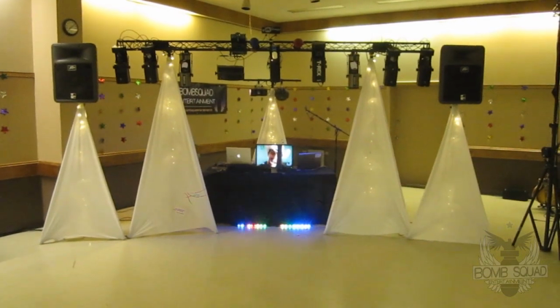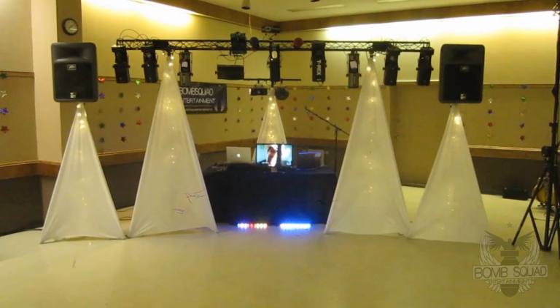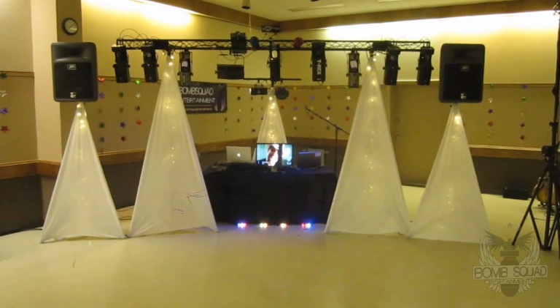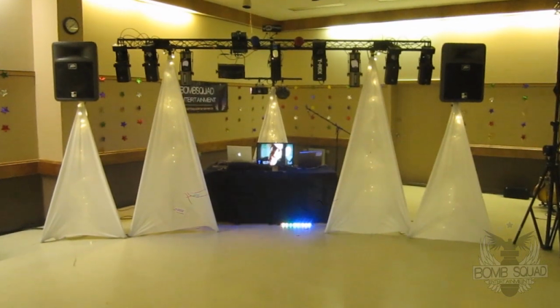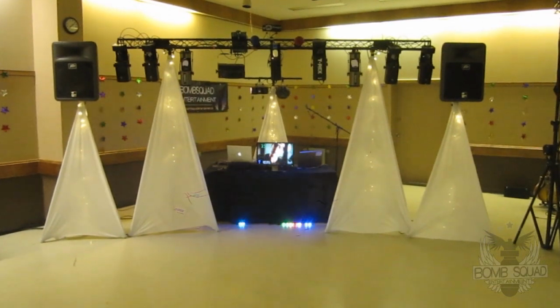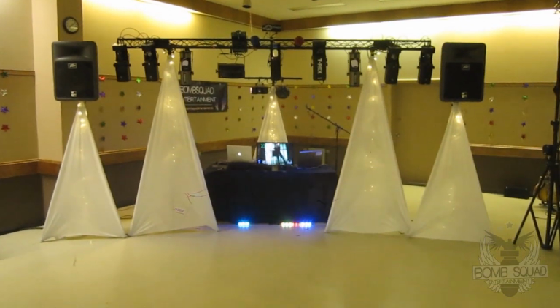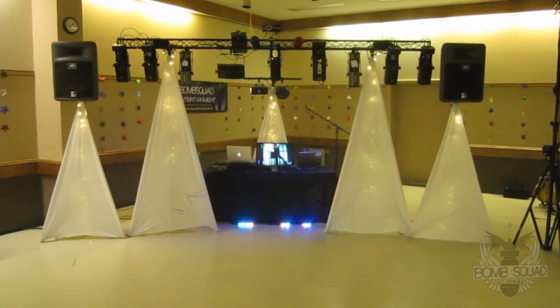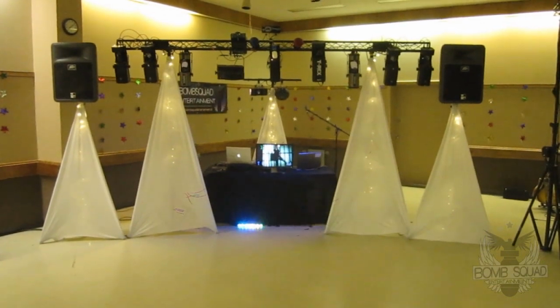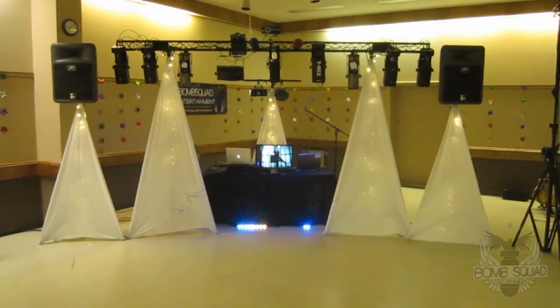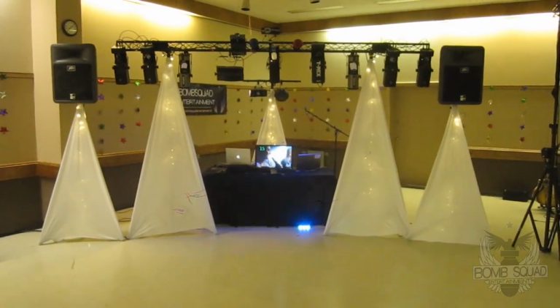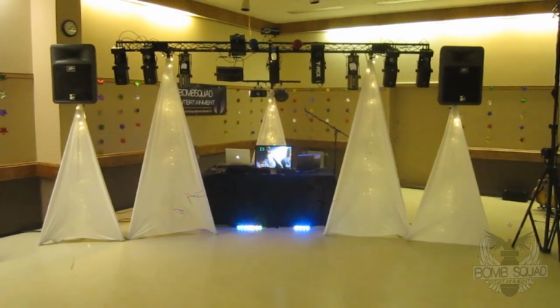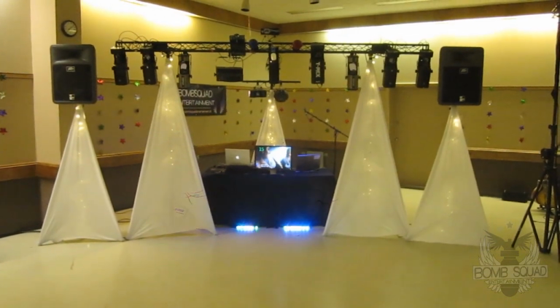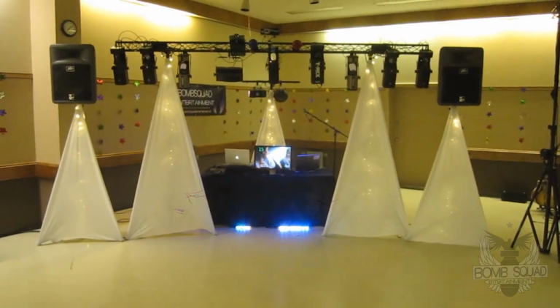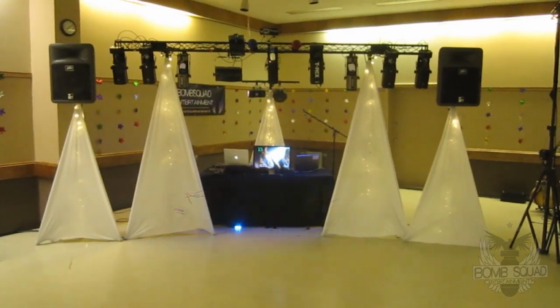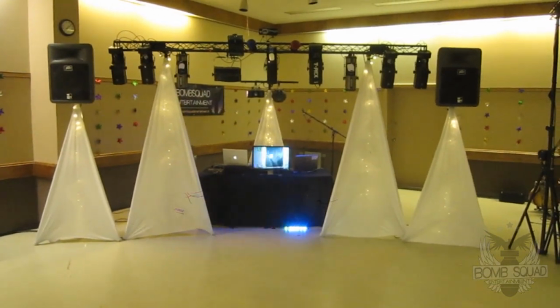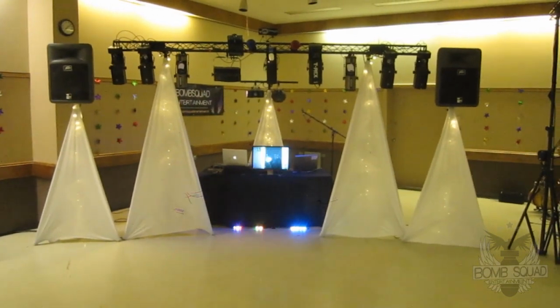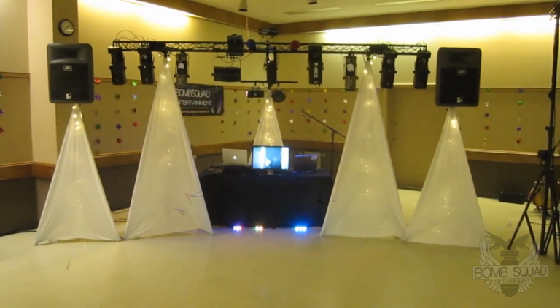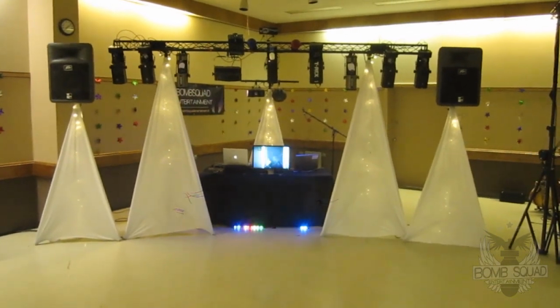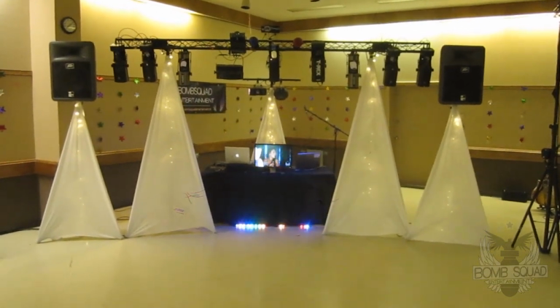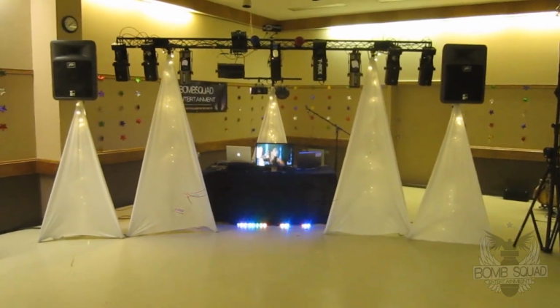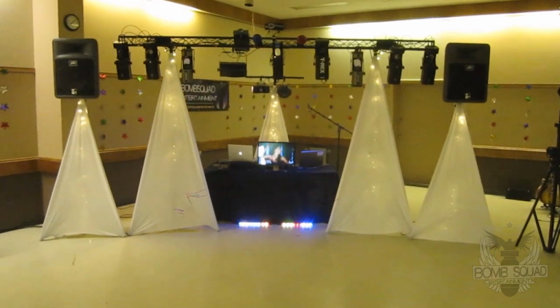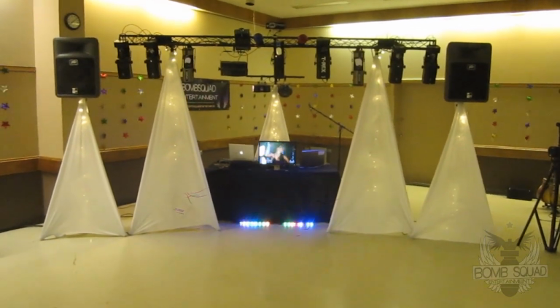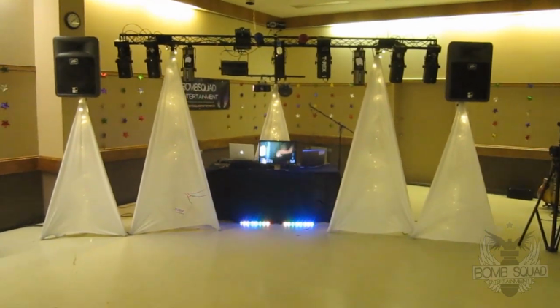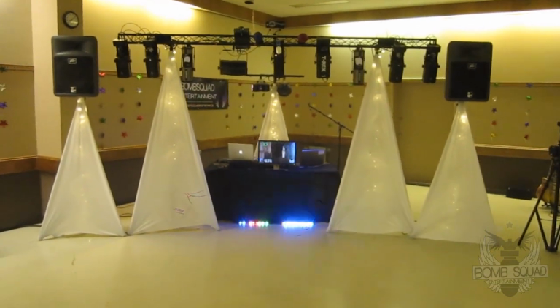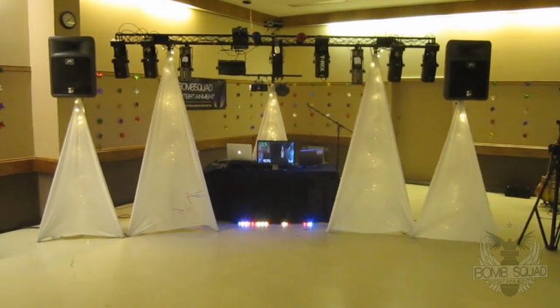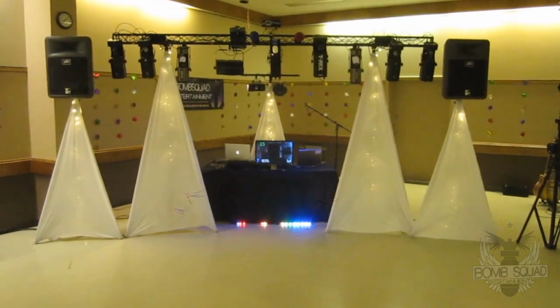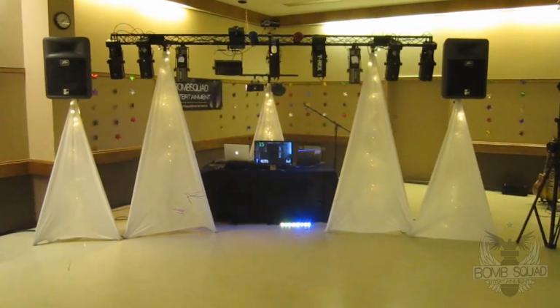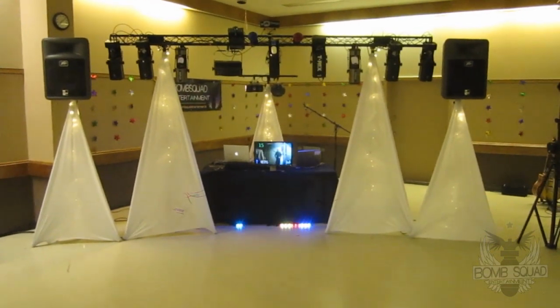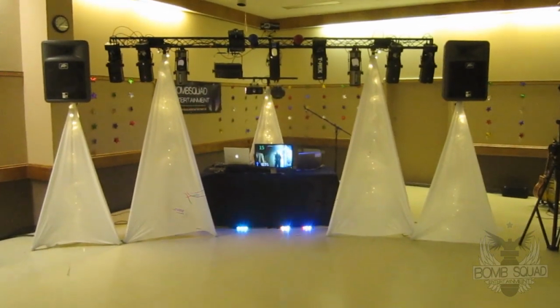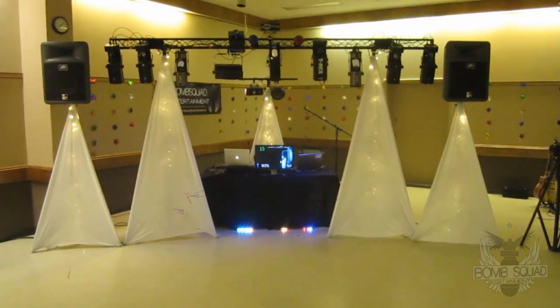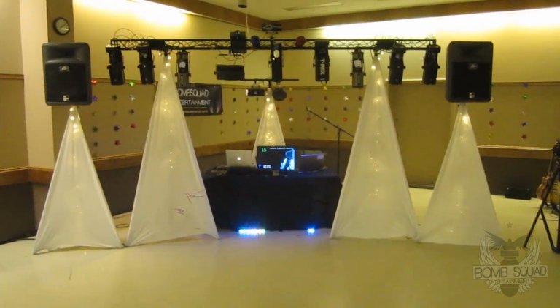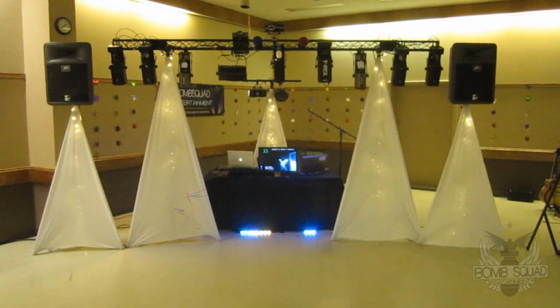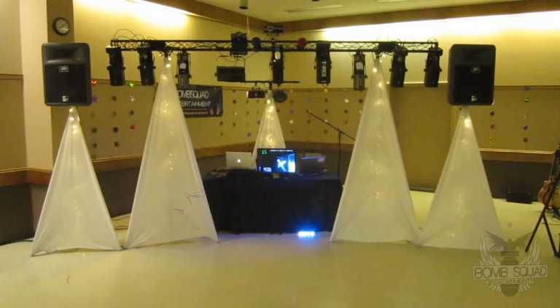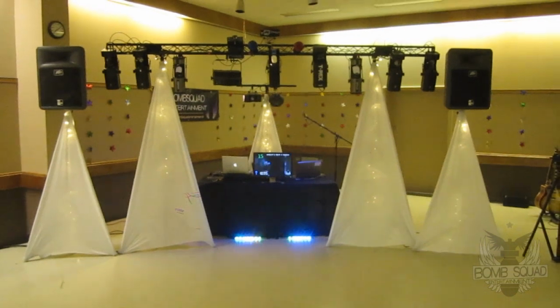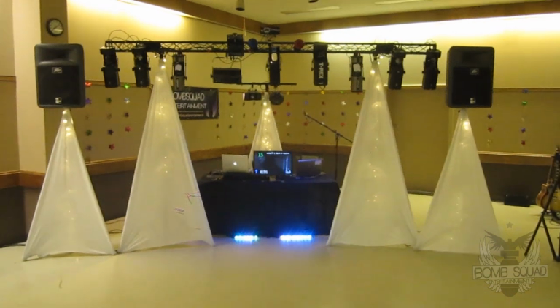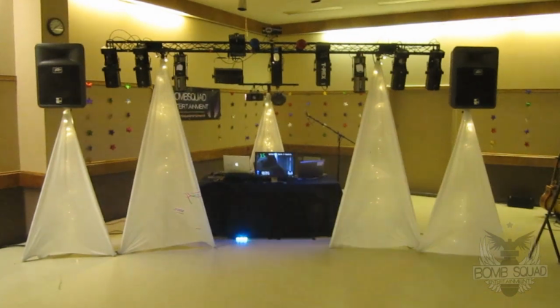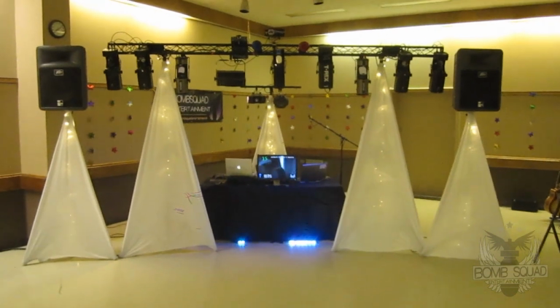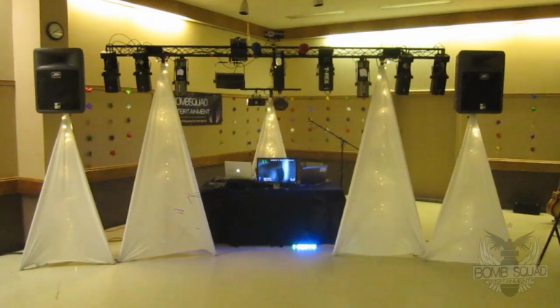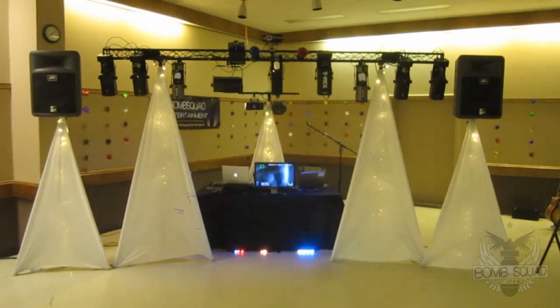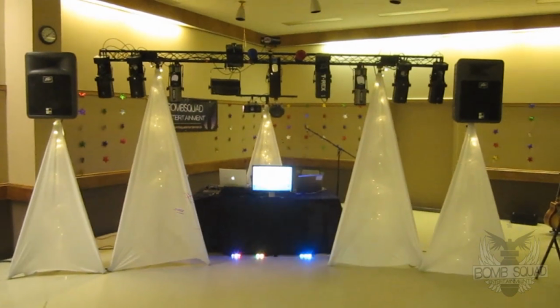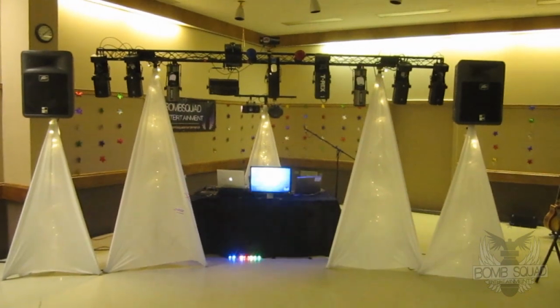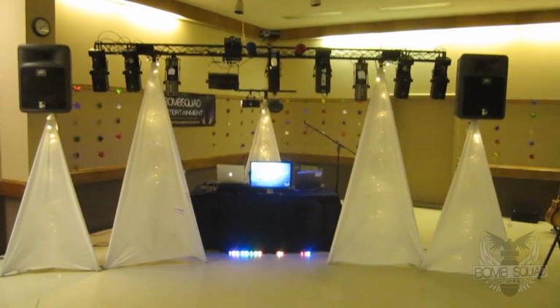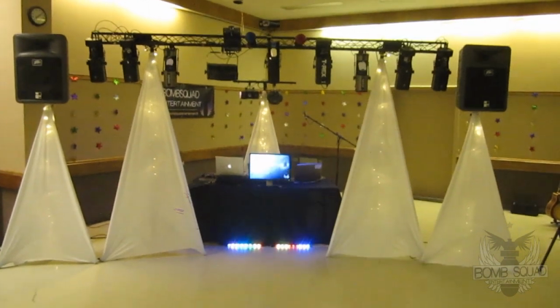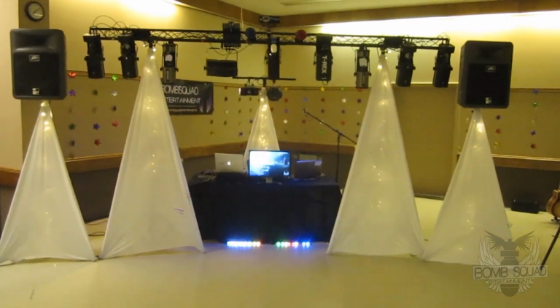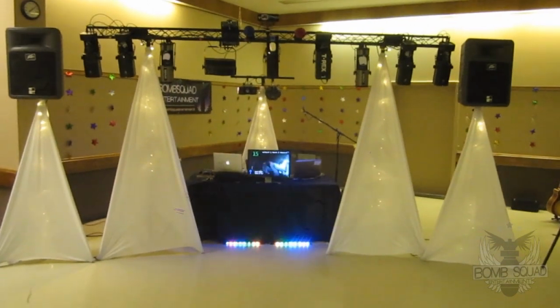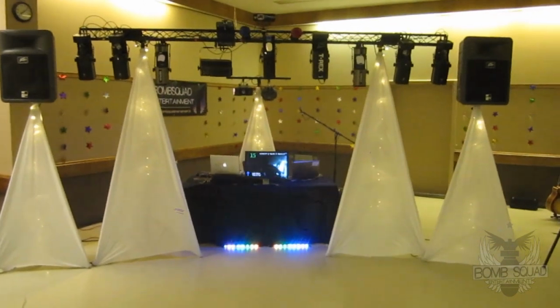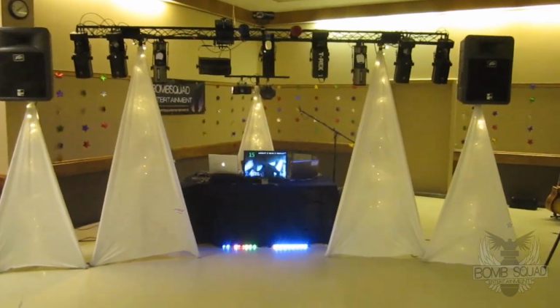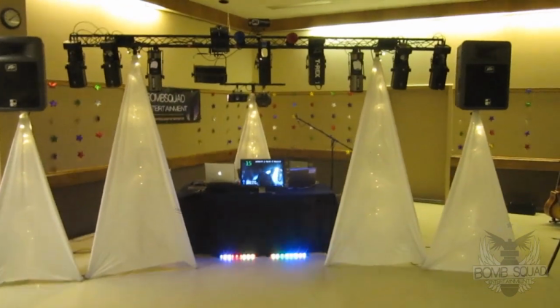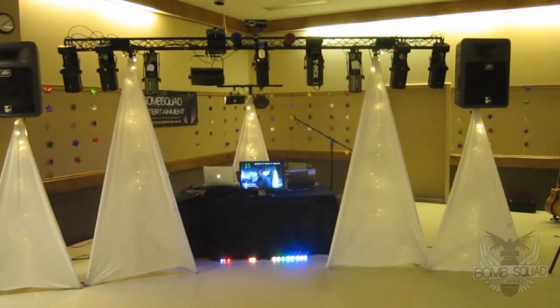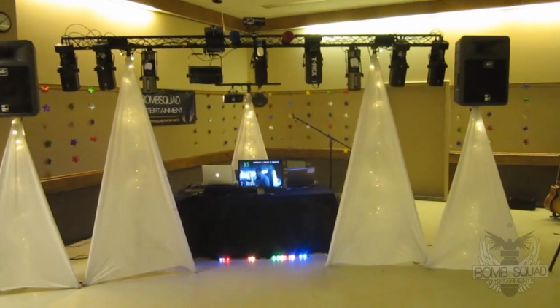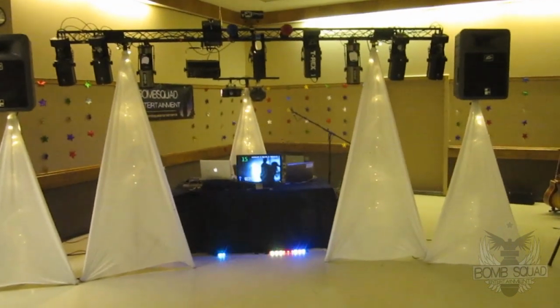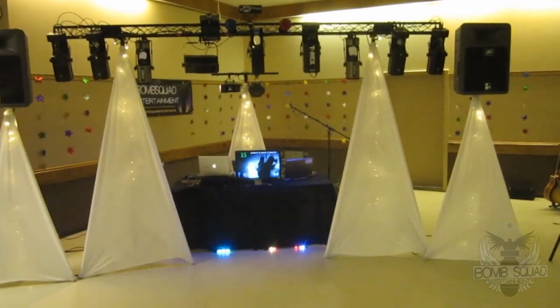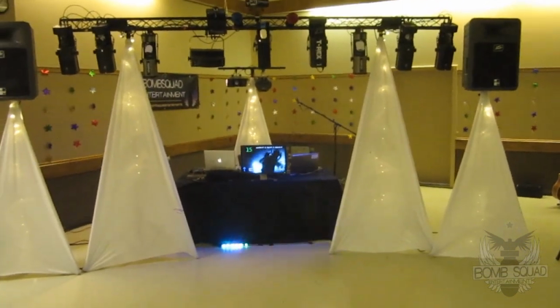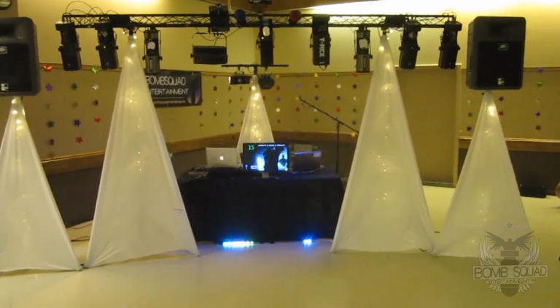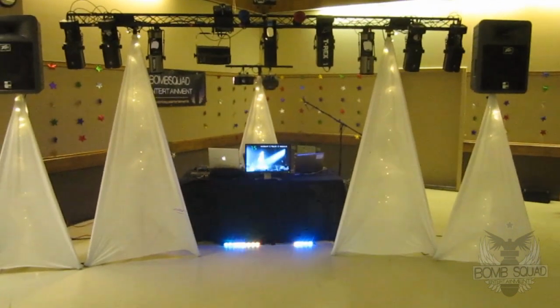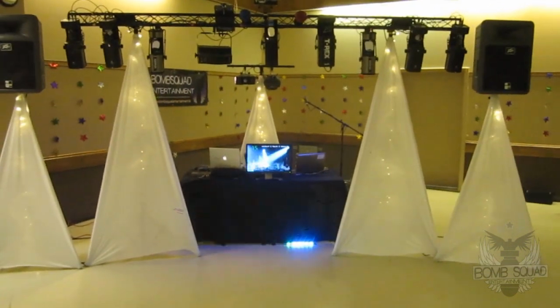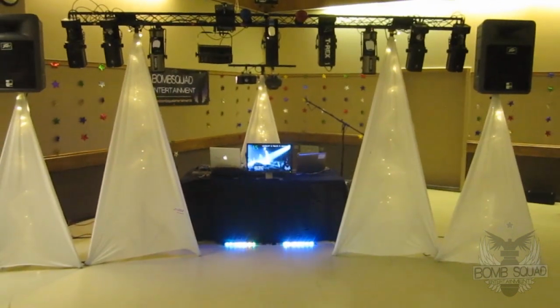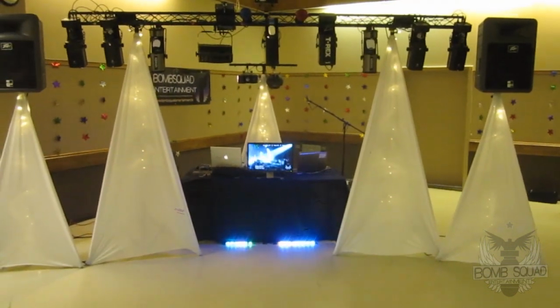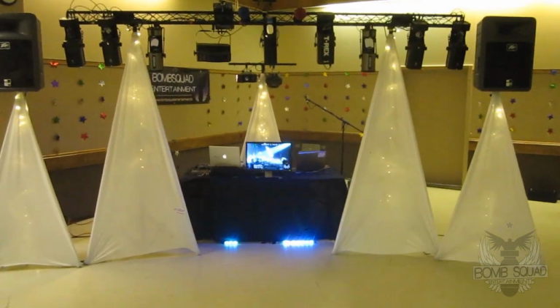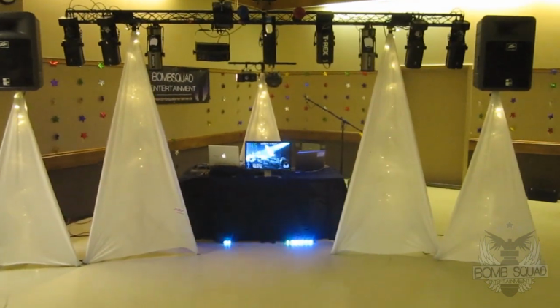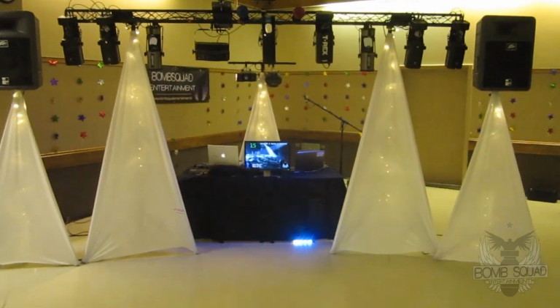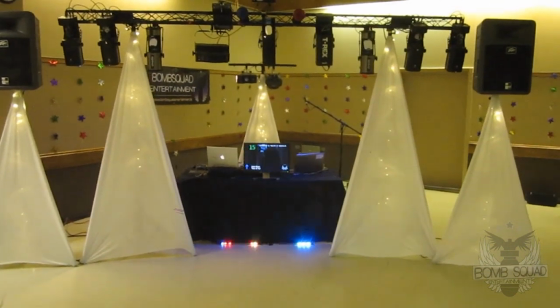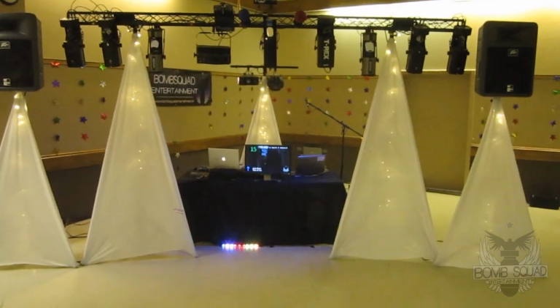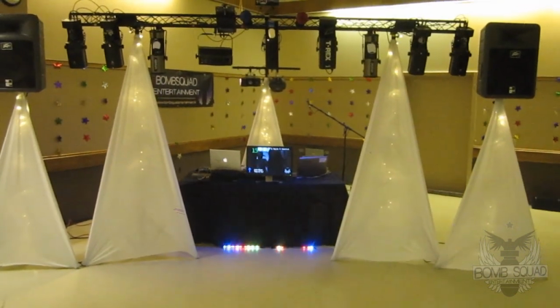Now we're up and running, finally, and she's sounding great. Of course, the camera's microphone sucks at high volume, but you know, what do you do?